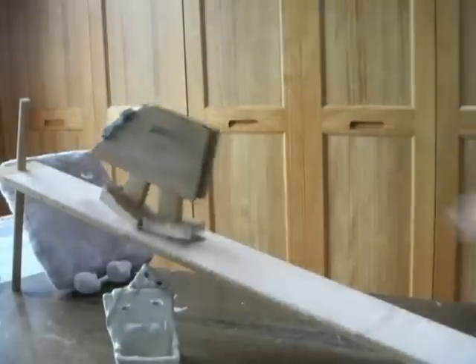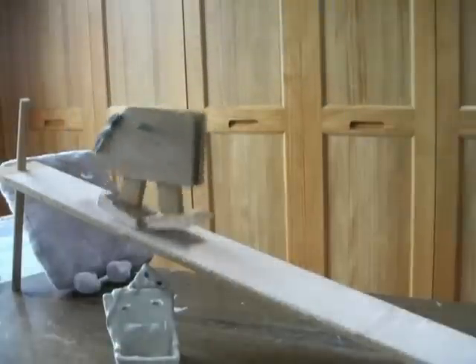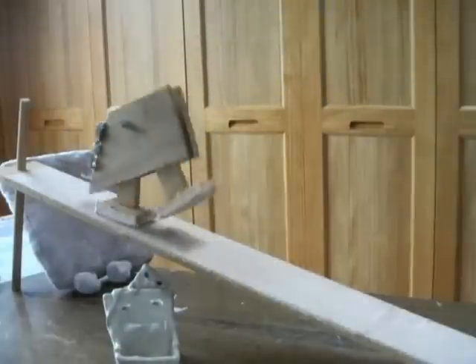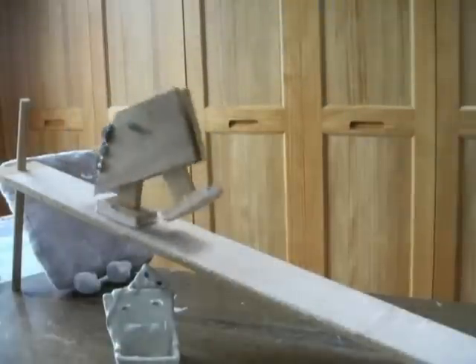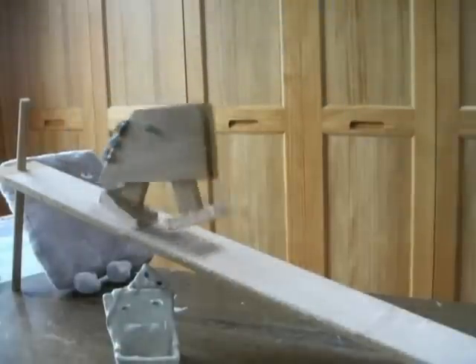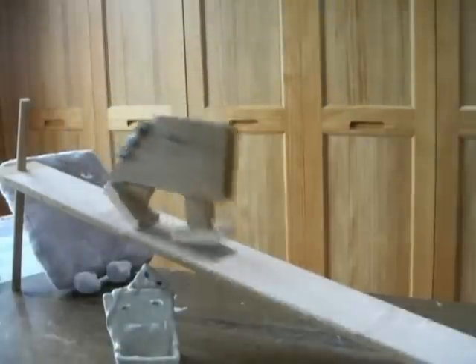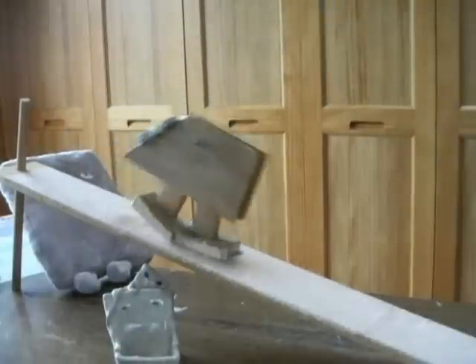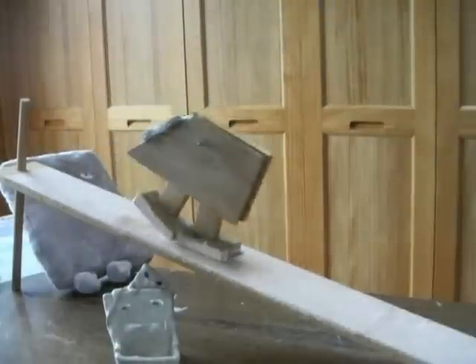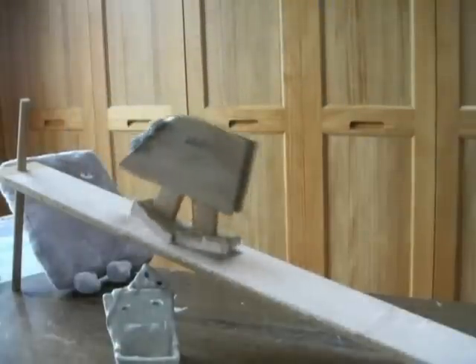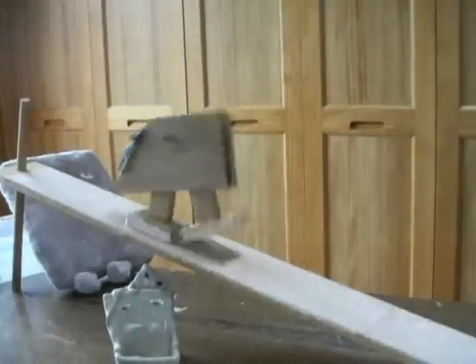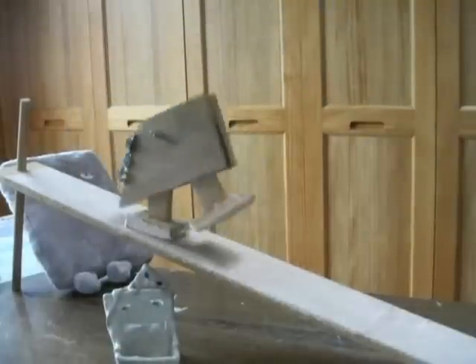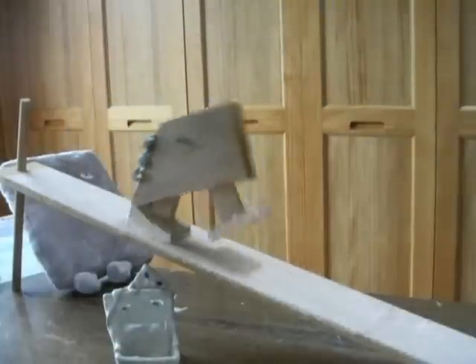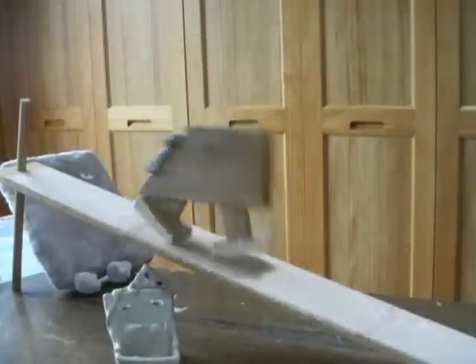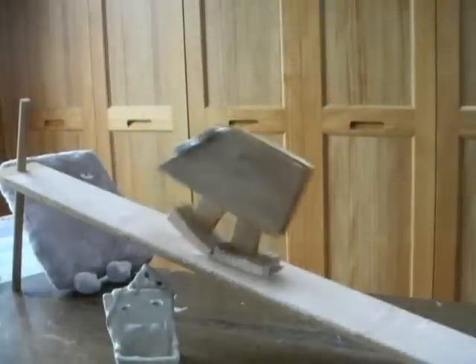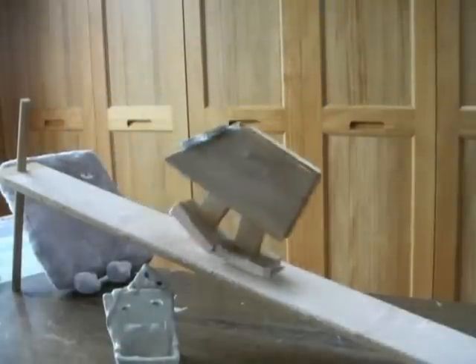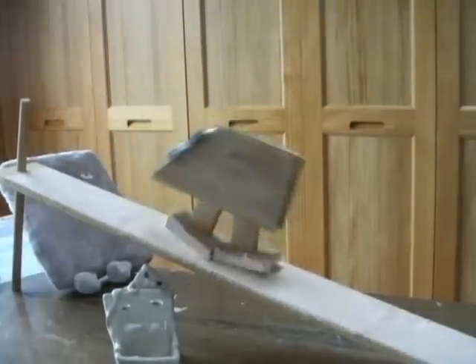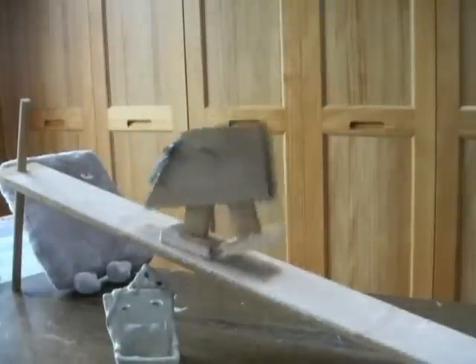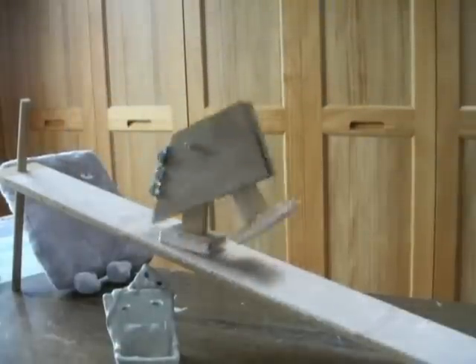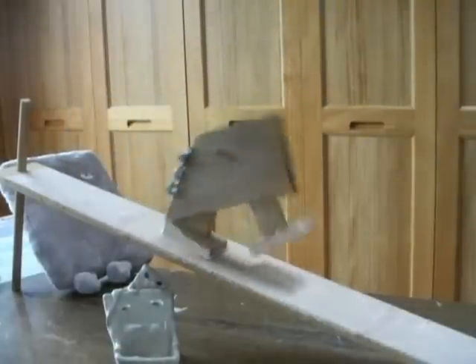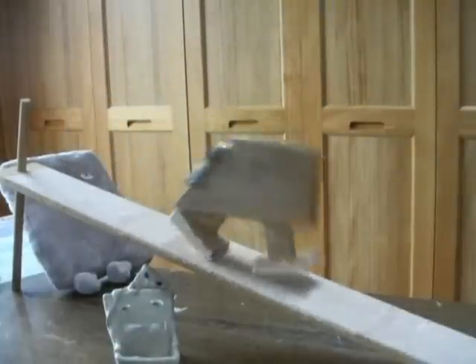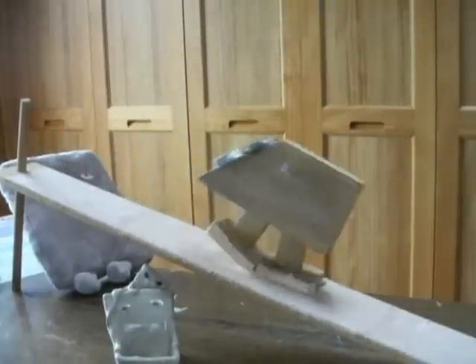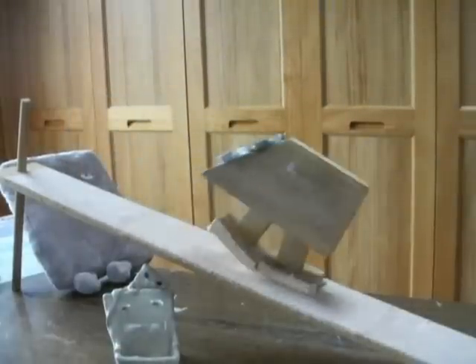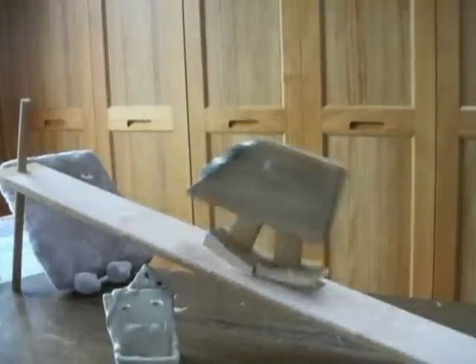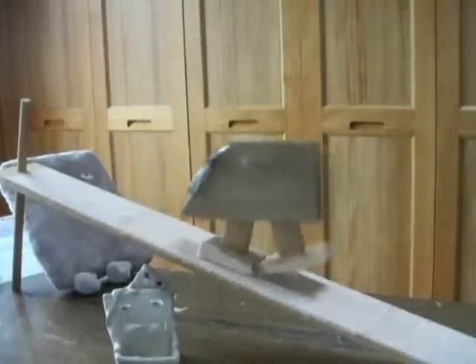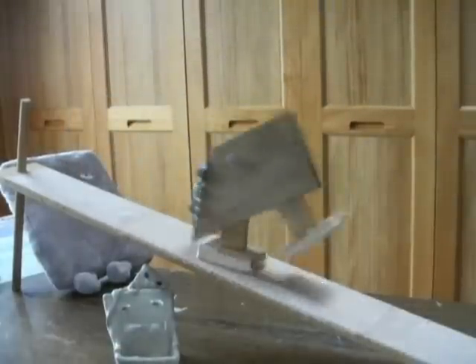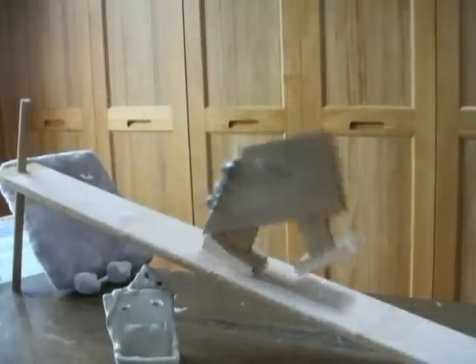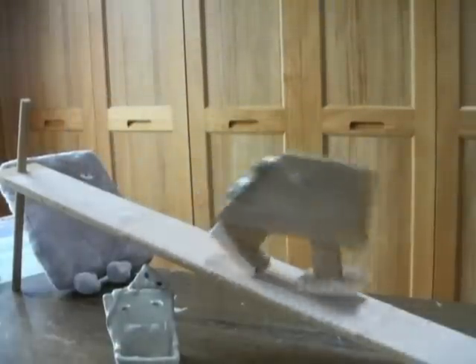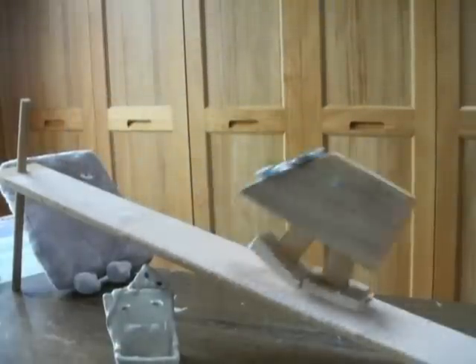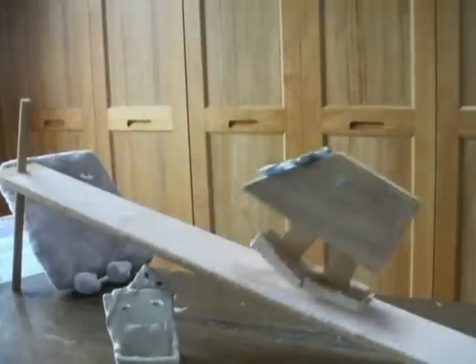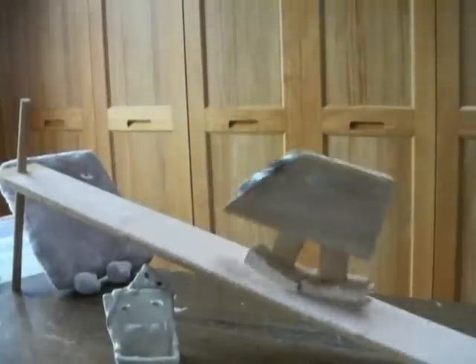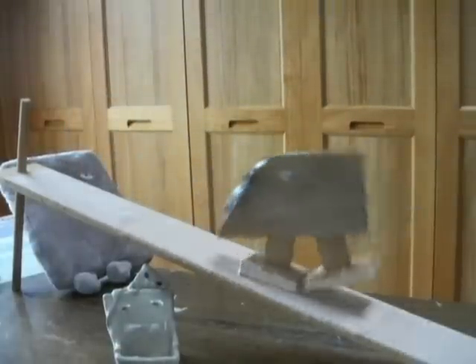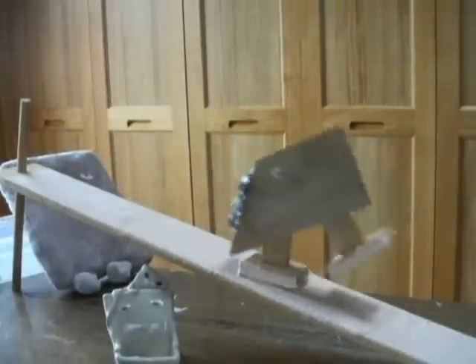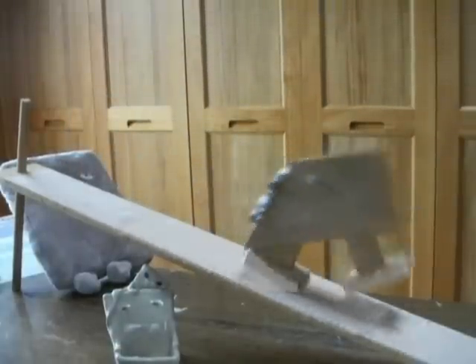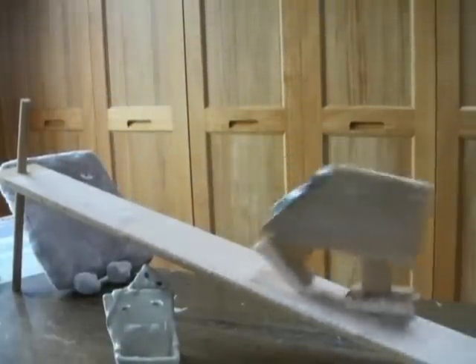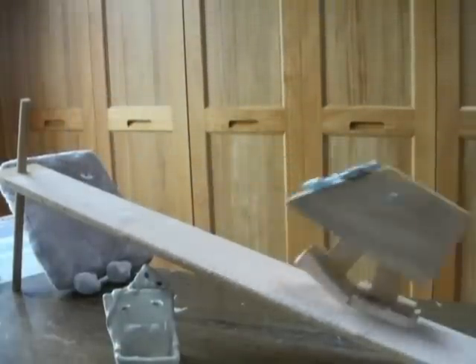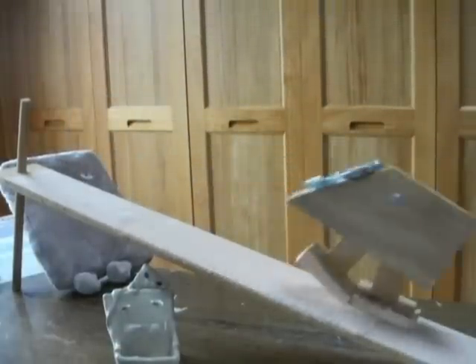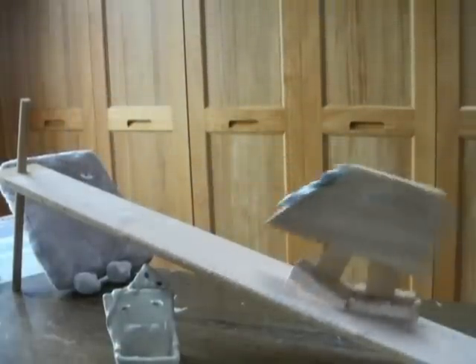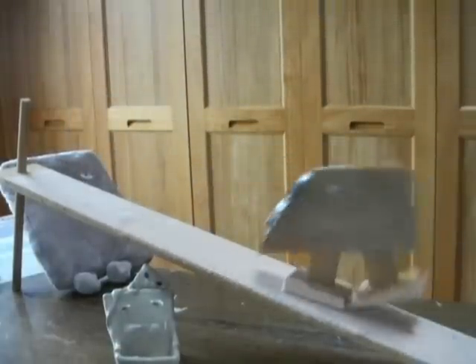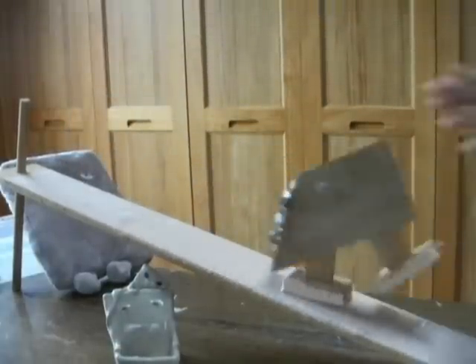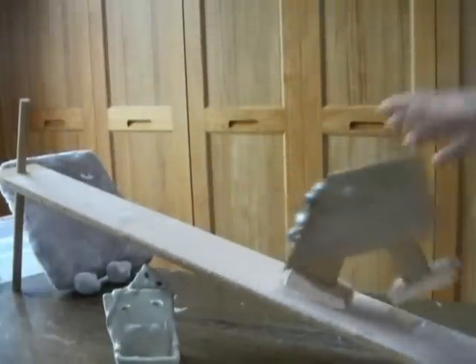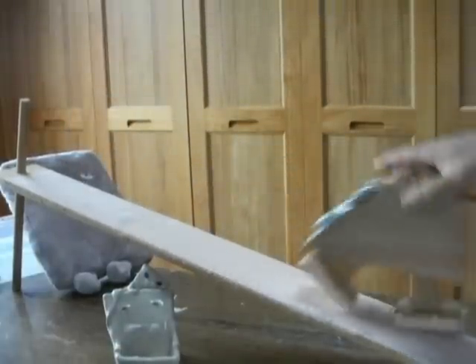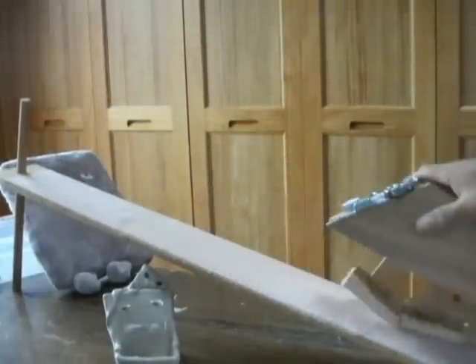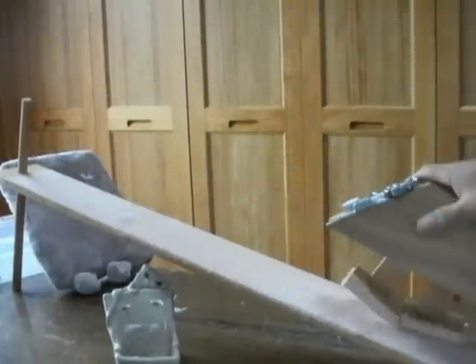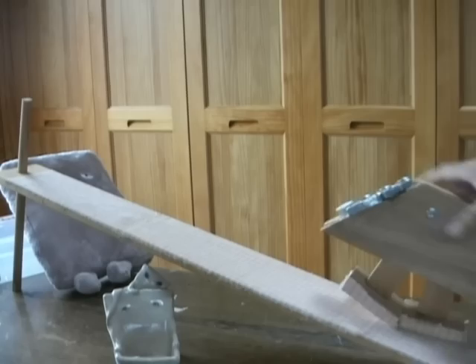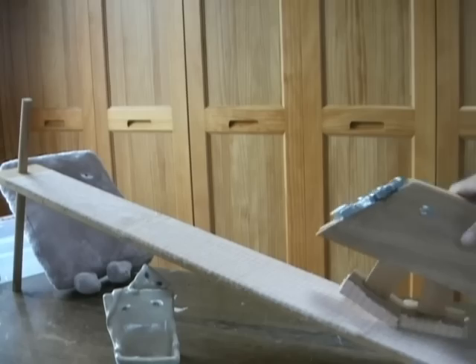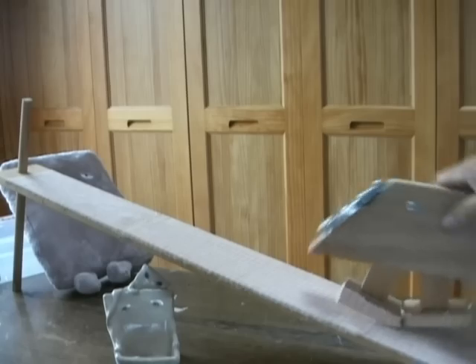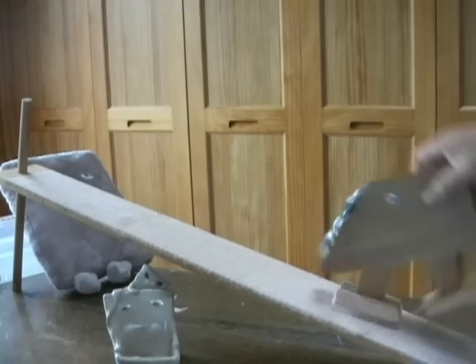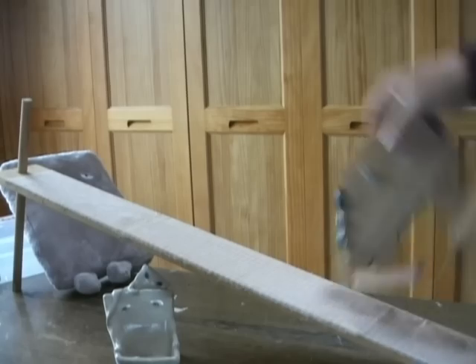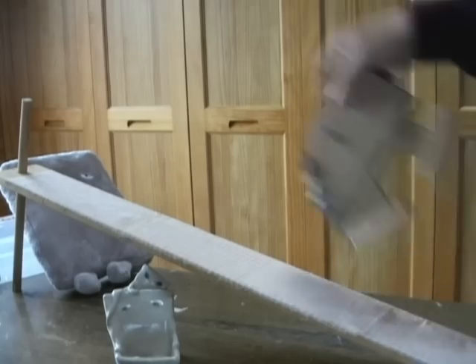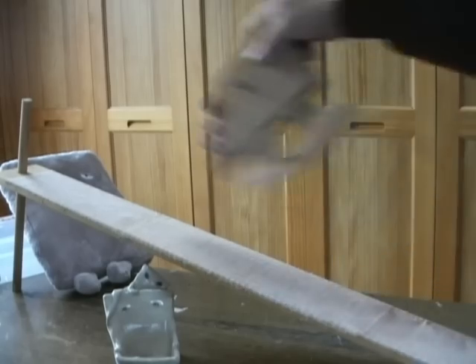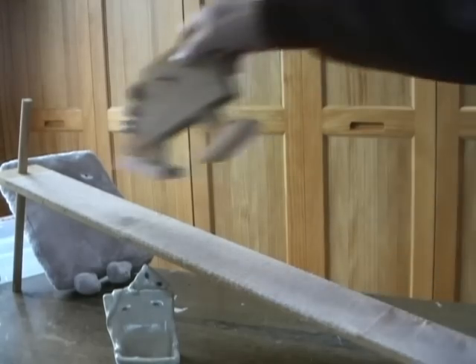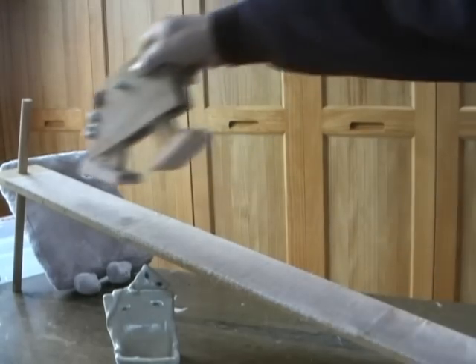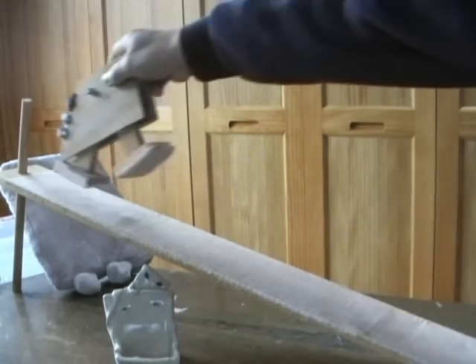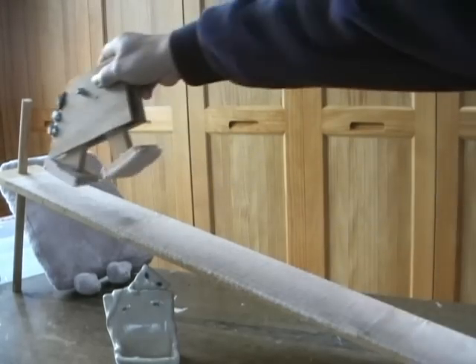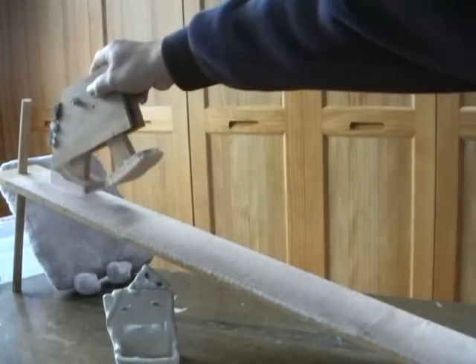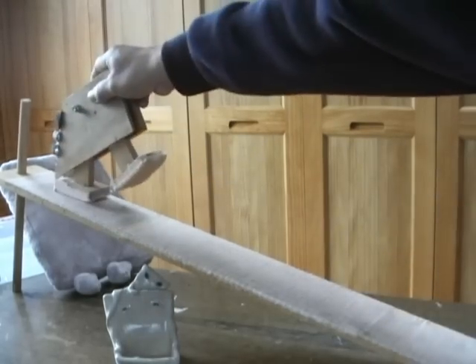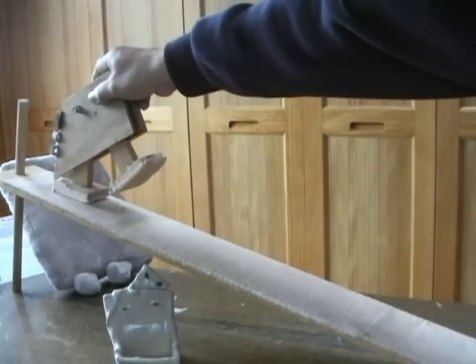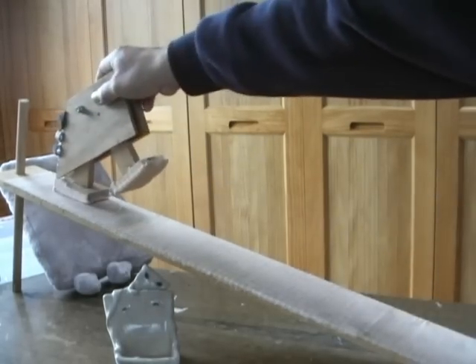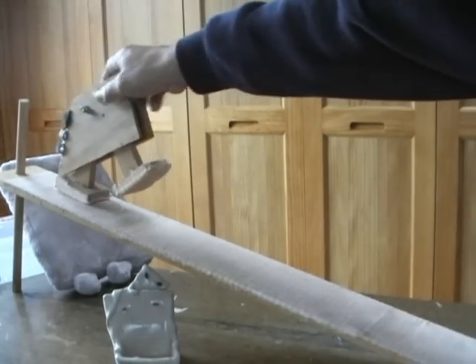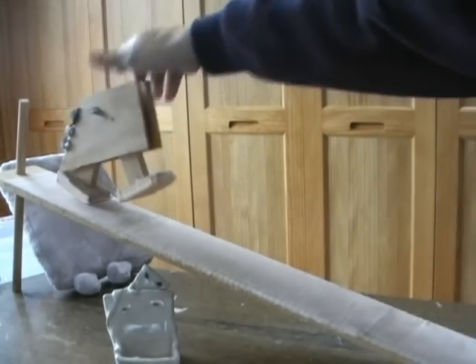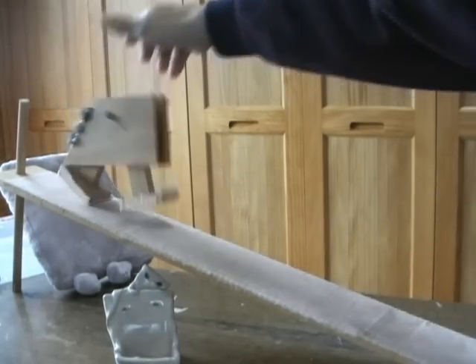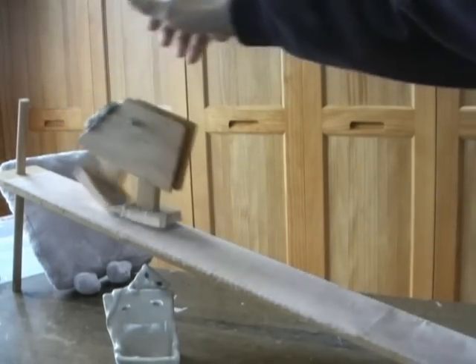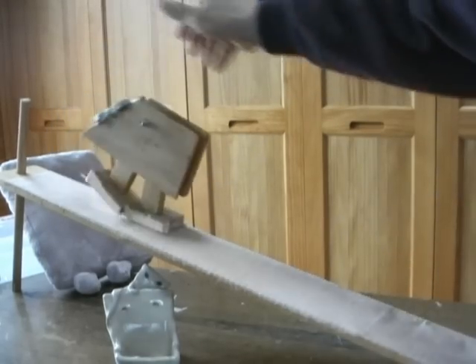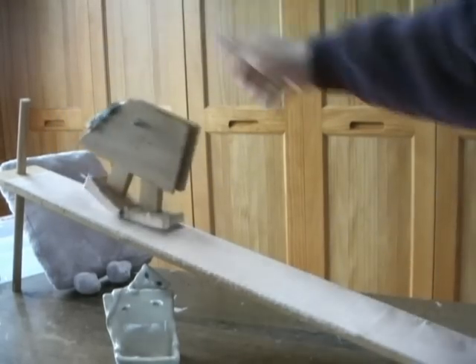In this way, potential energy from gravity raises Nurikabe up the slope.